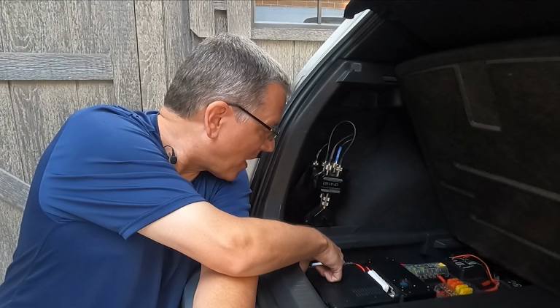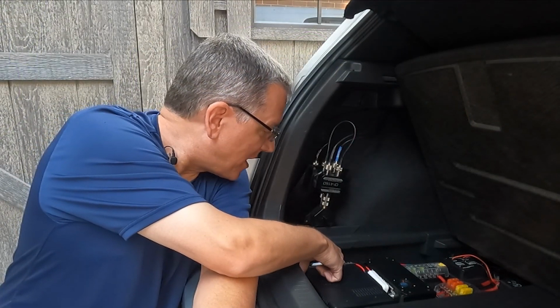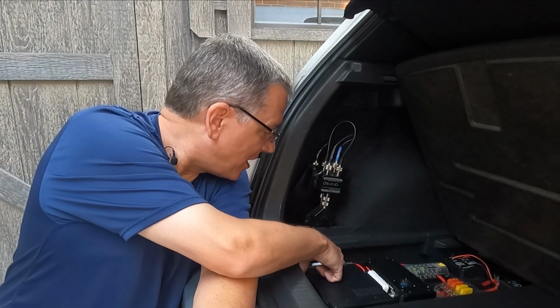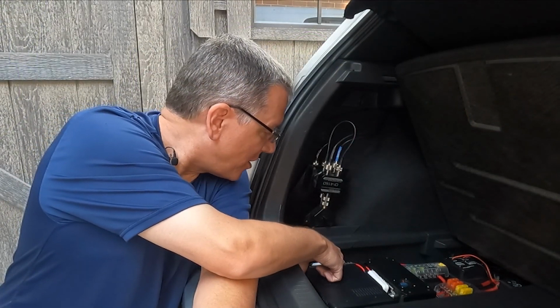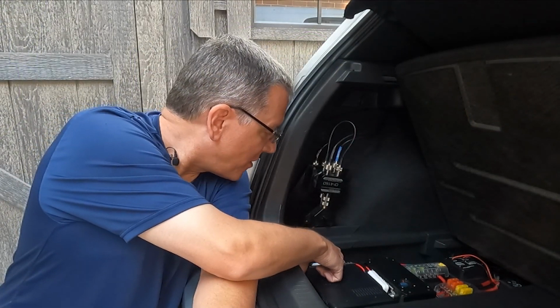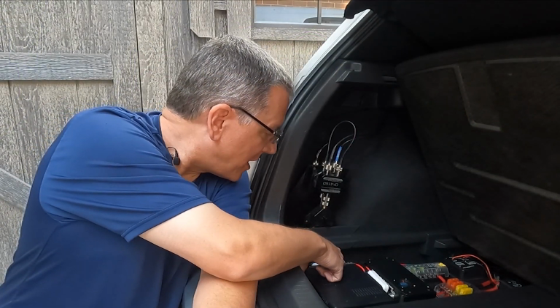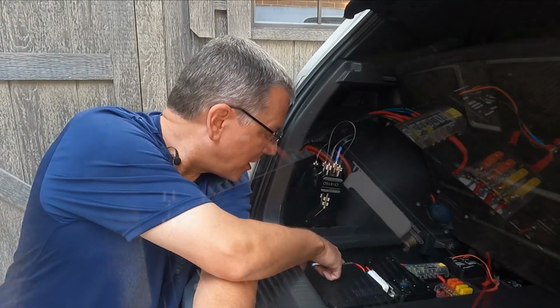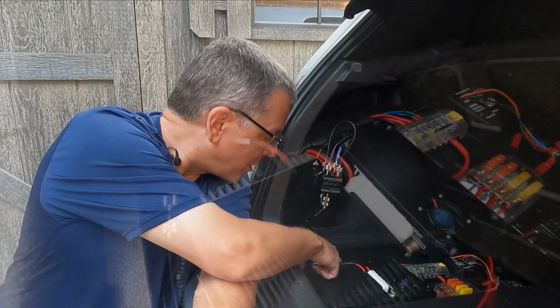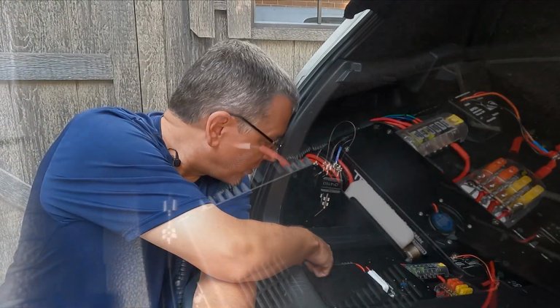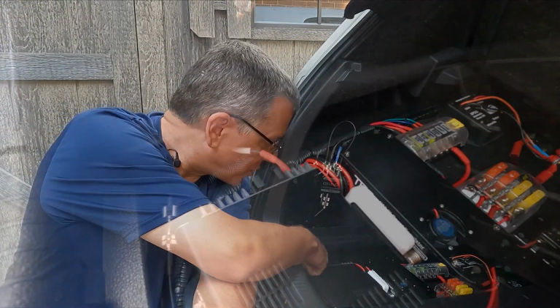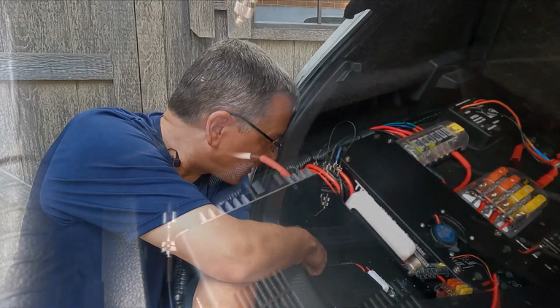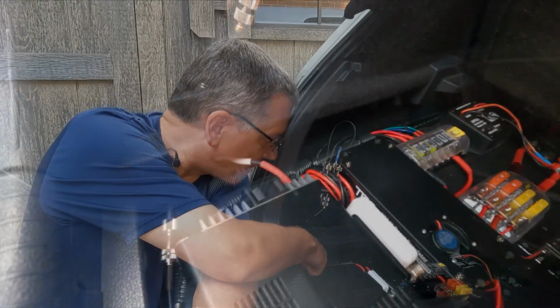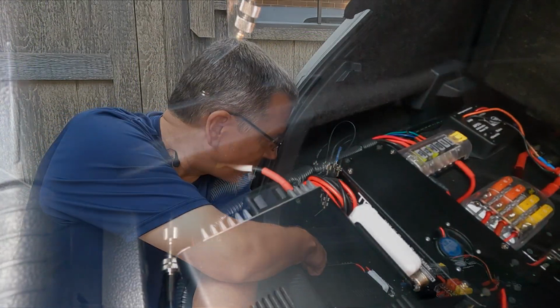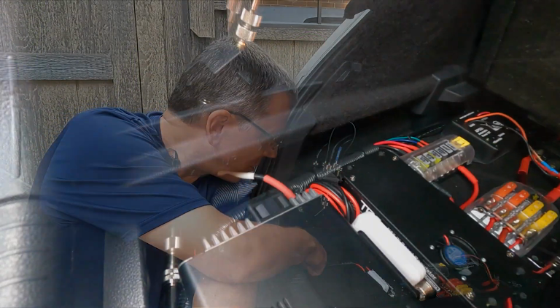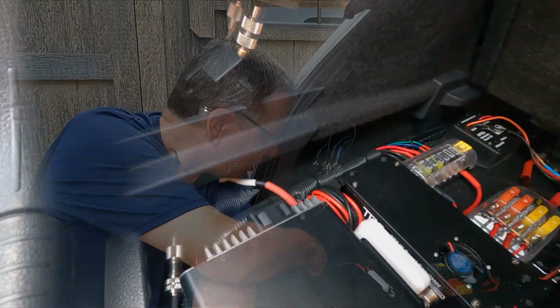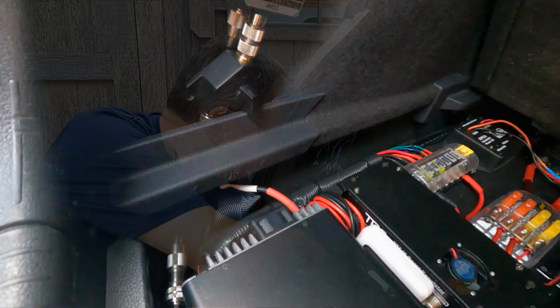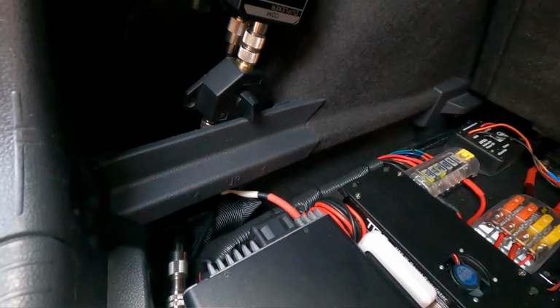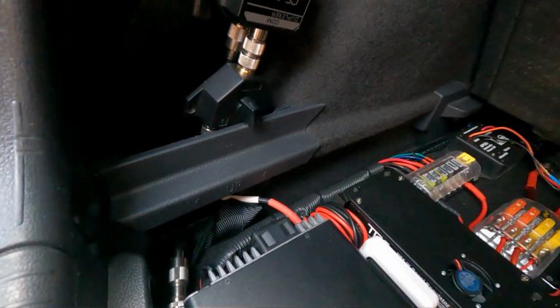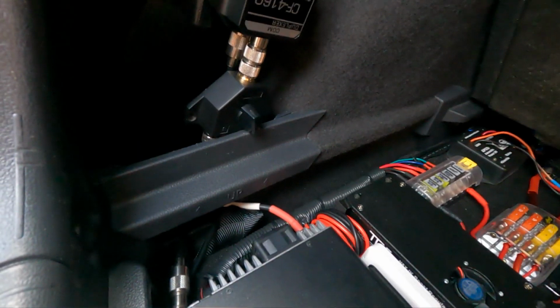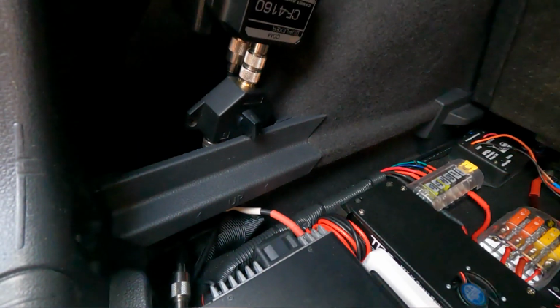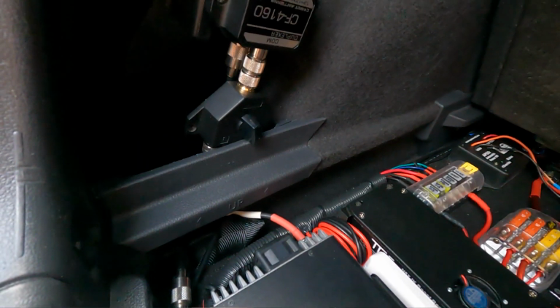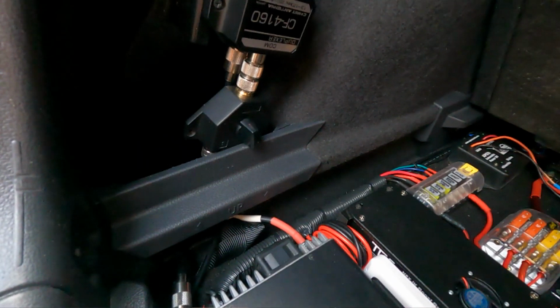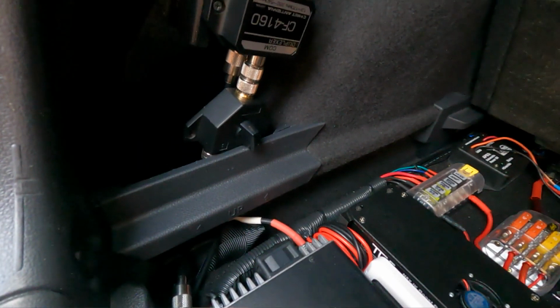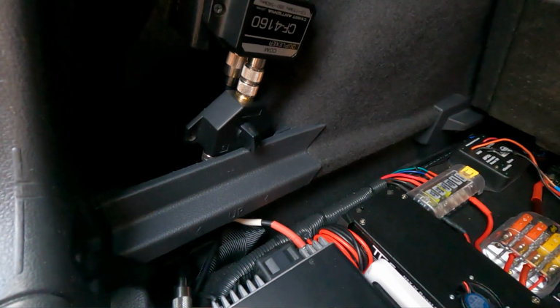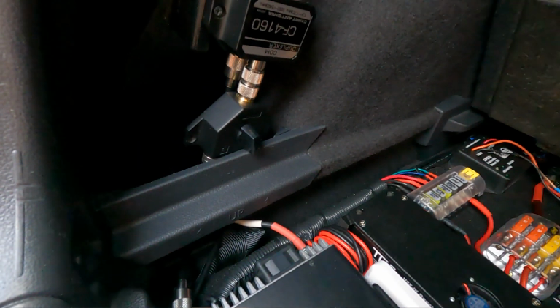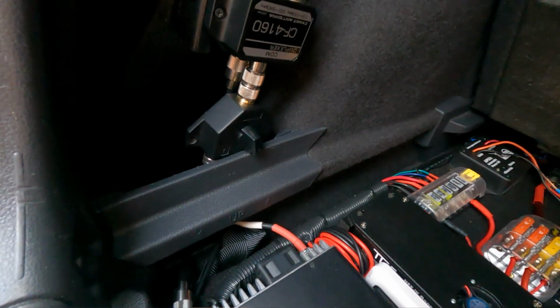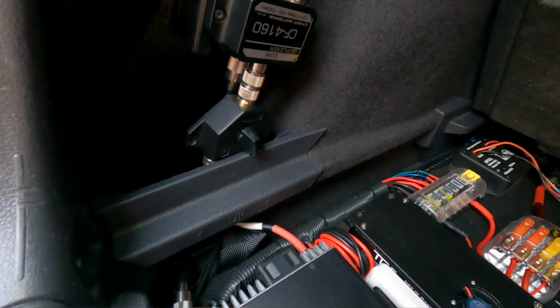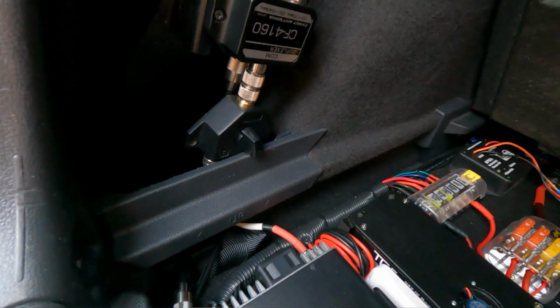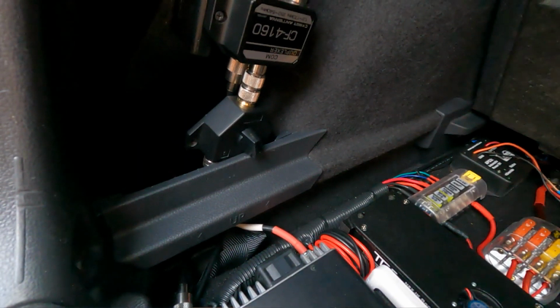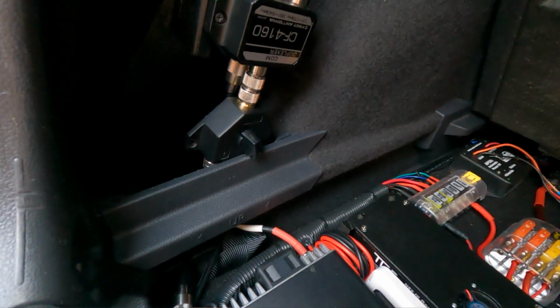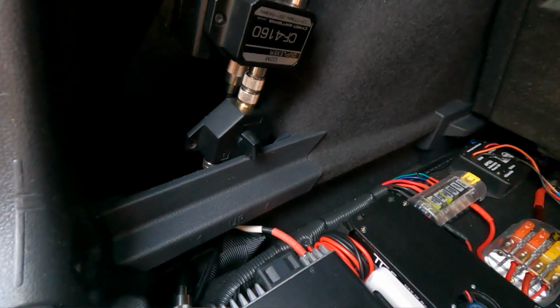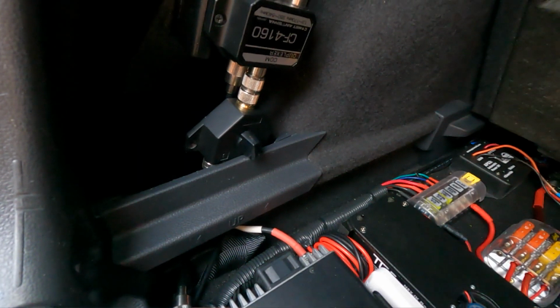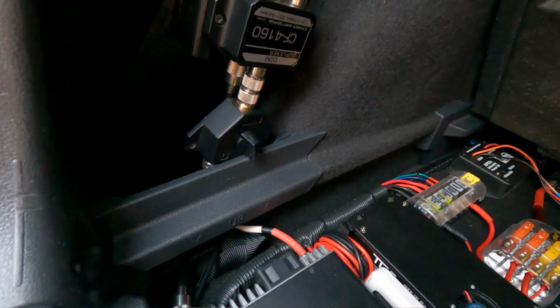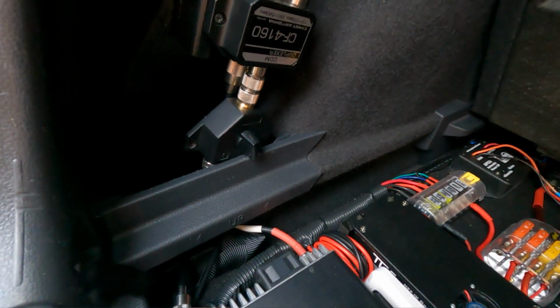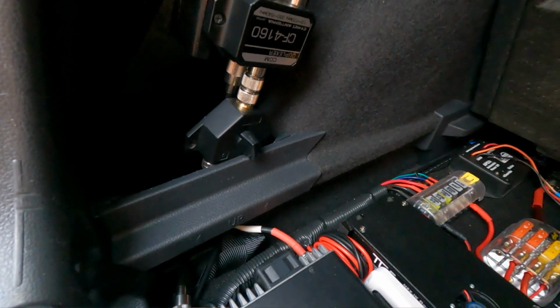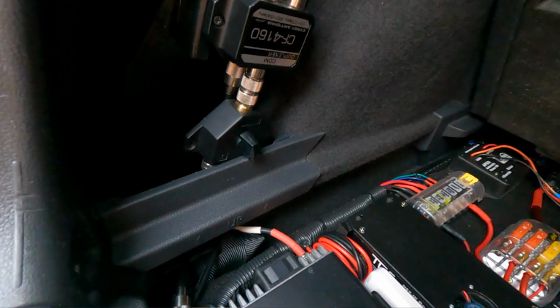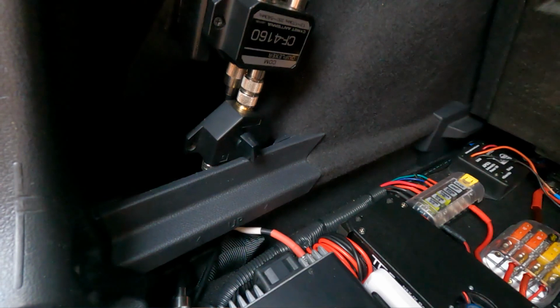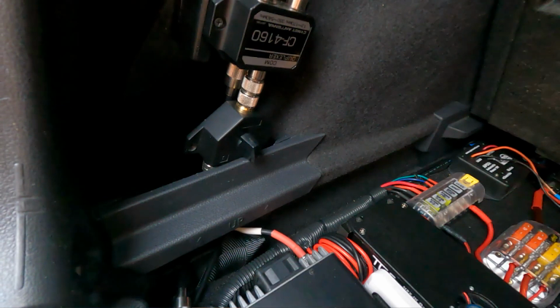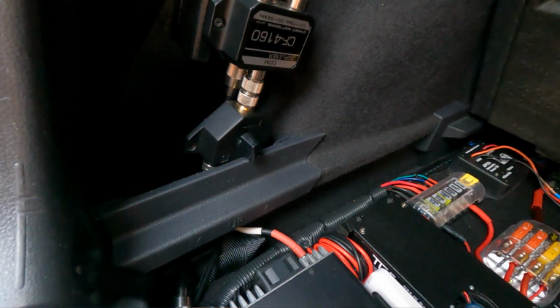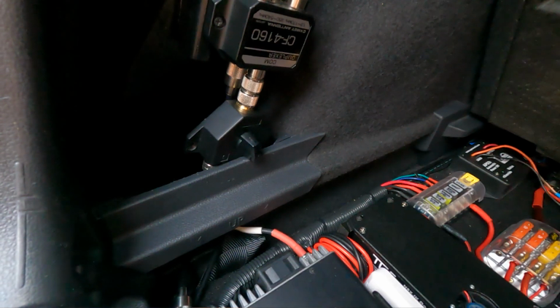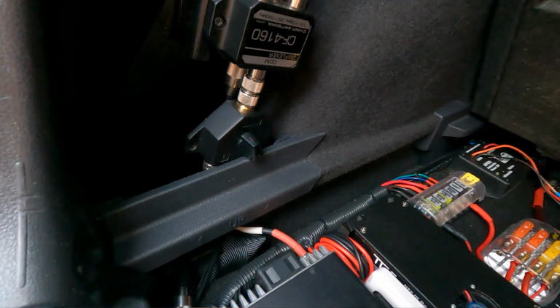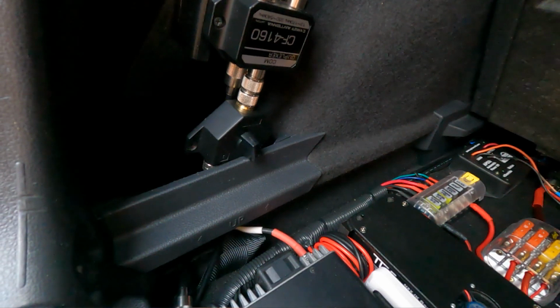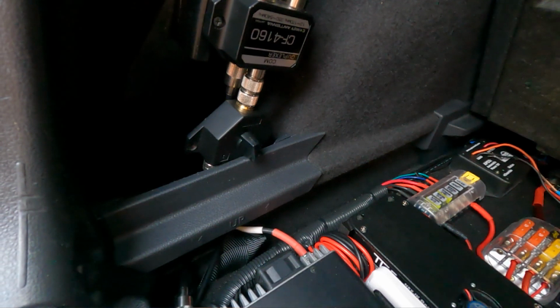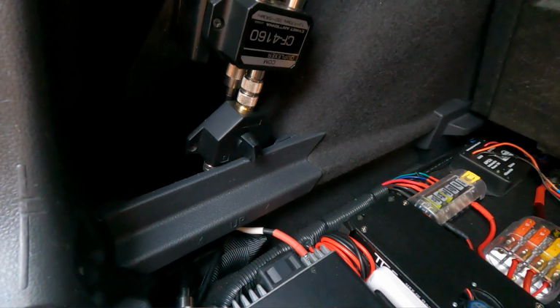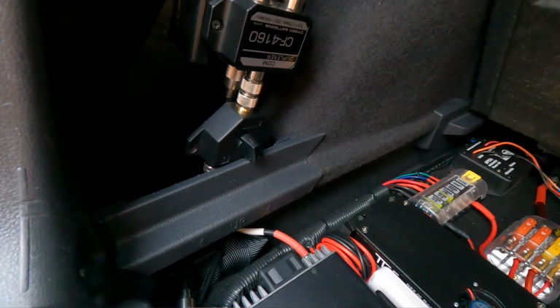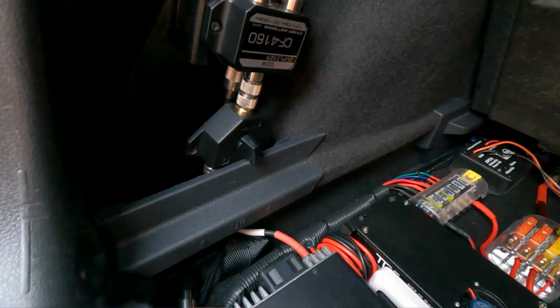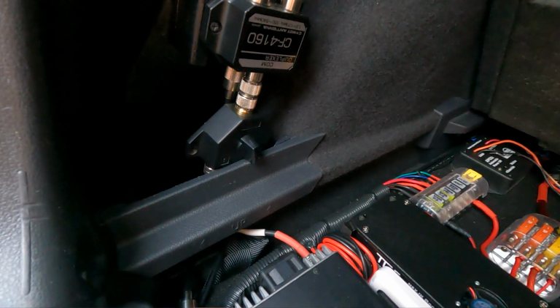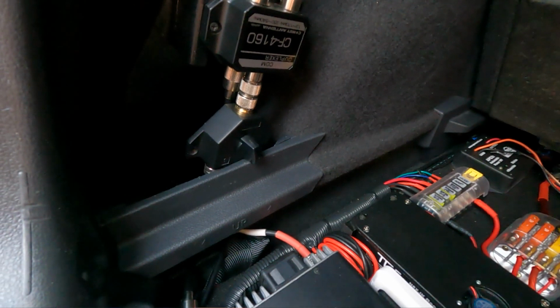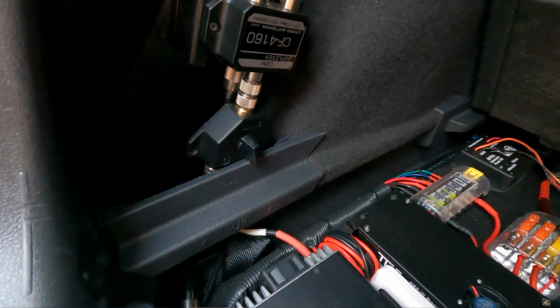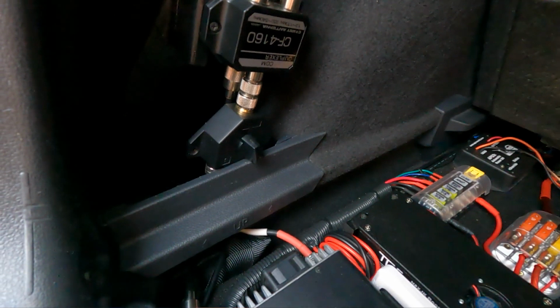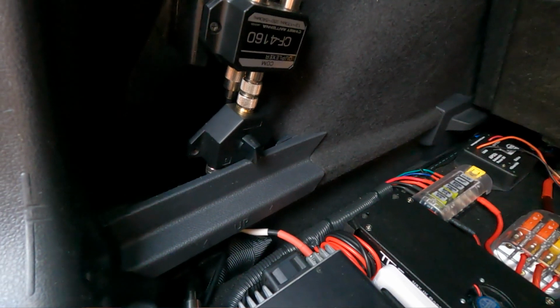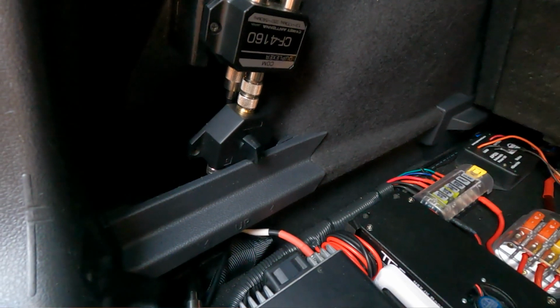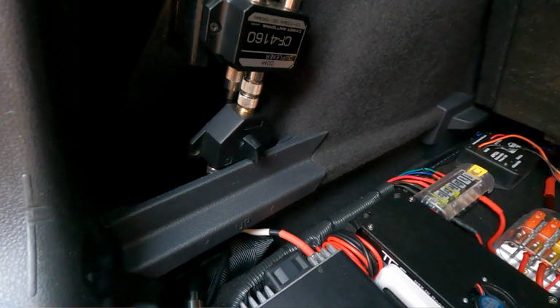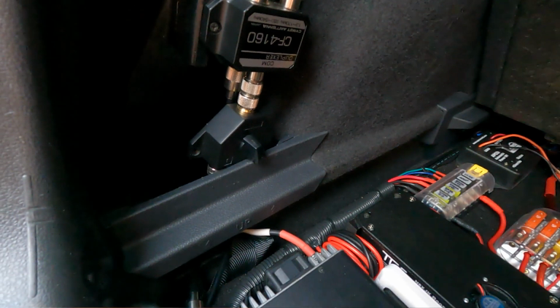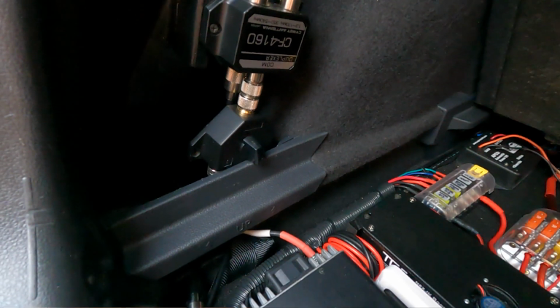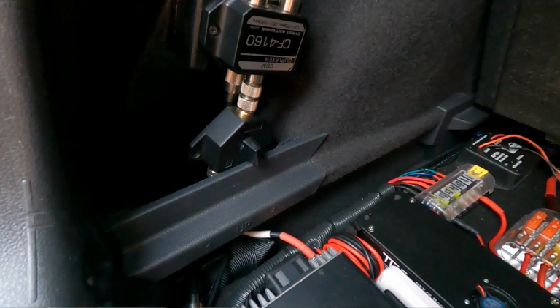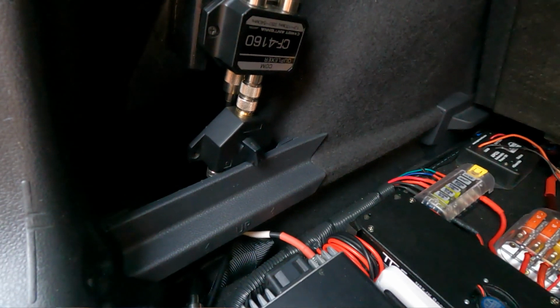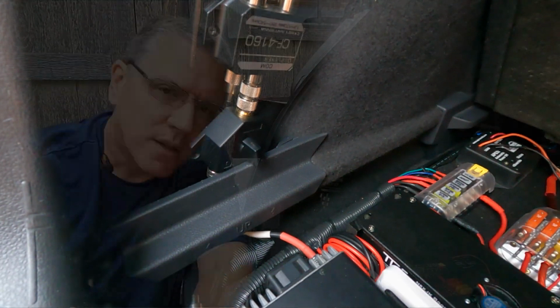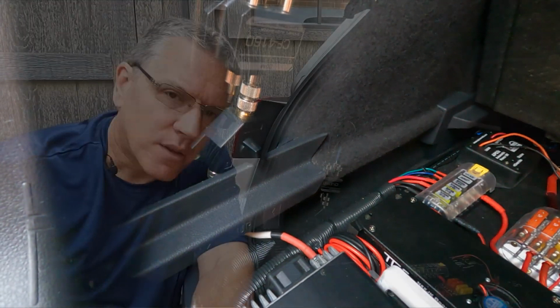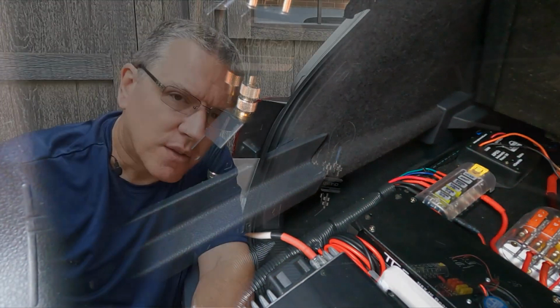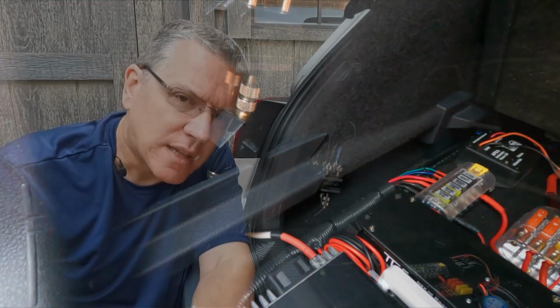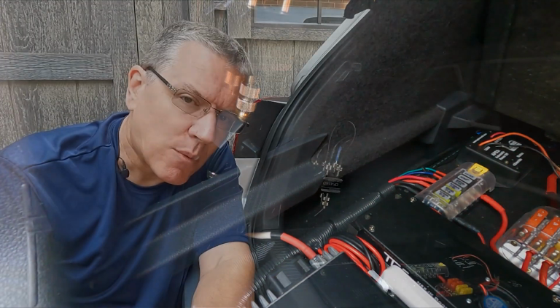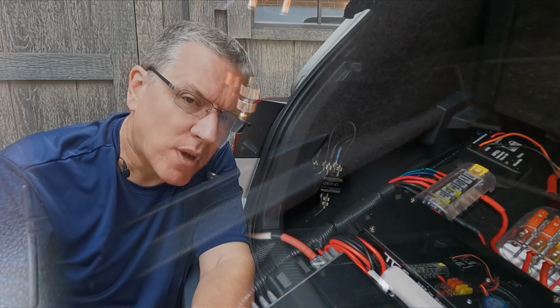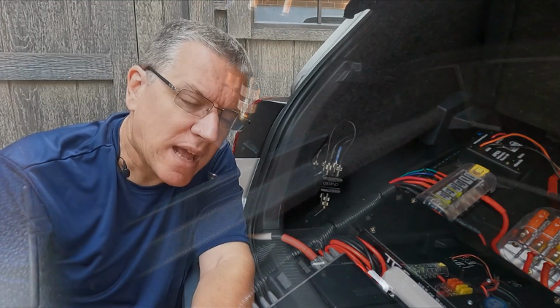Next I have my ID-5100A, my digital VHF/UHF radio. Its output is pretty simple: it leaves from right here, goes straight through the hole, and sits on the other side of this RF switch.